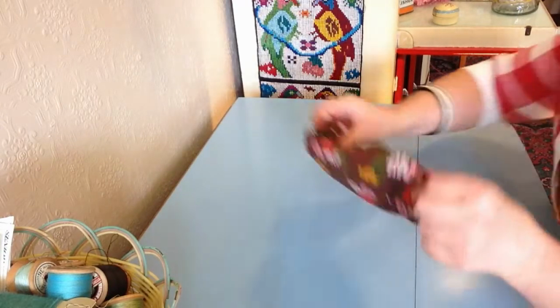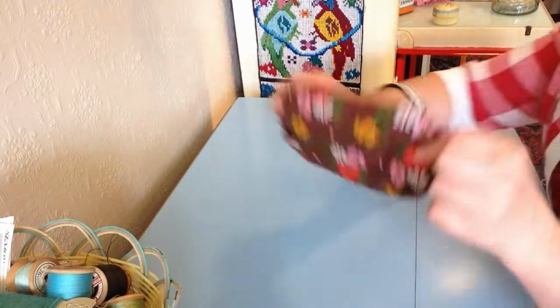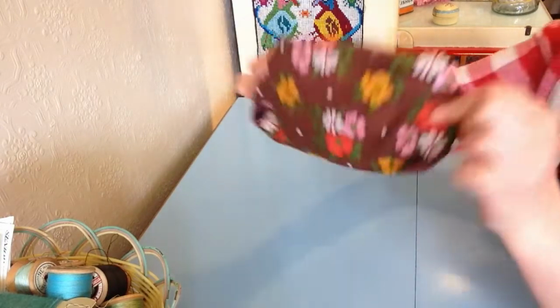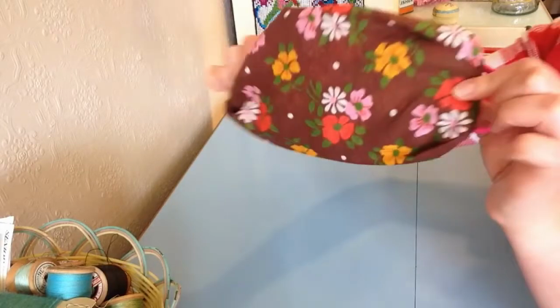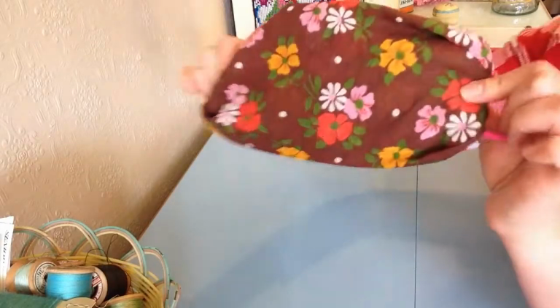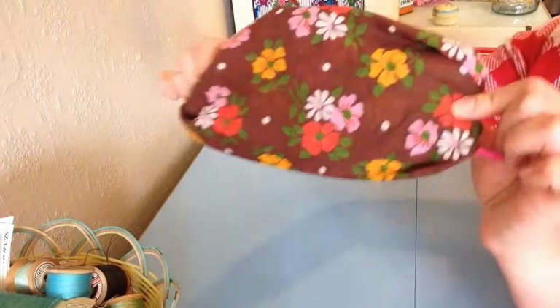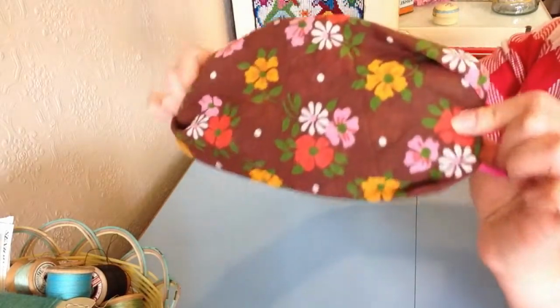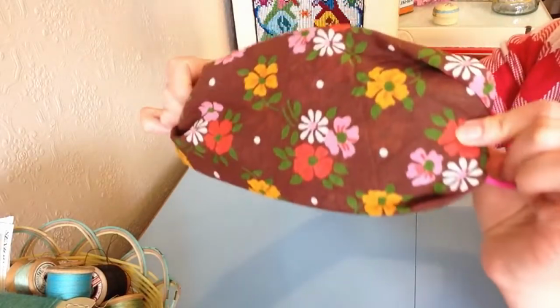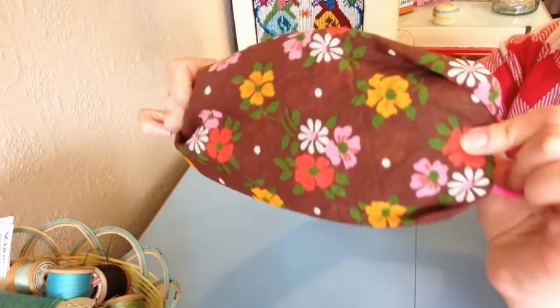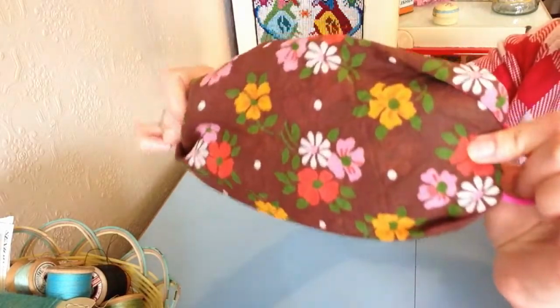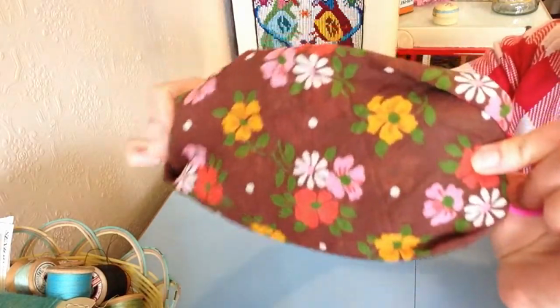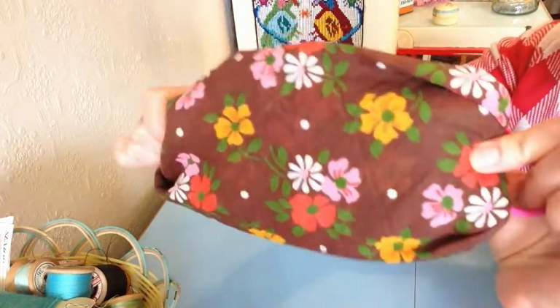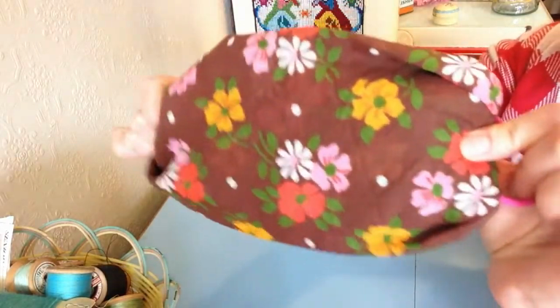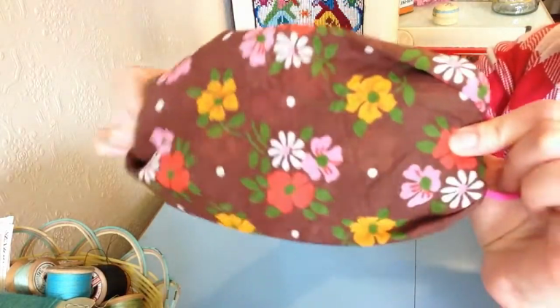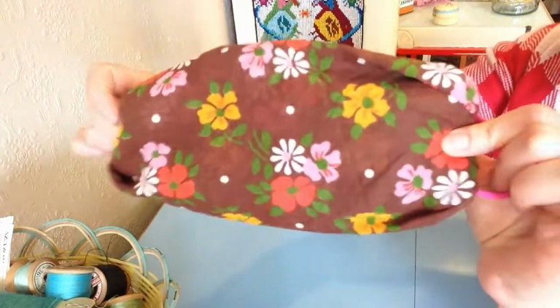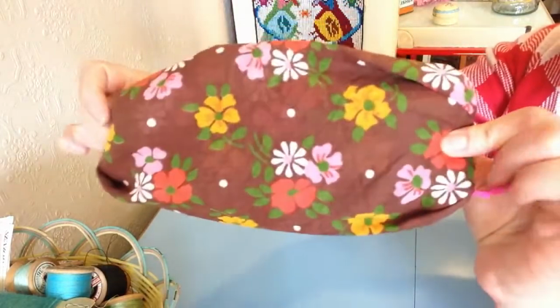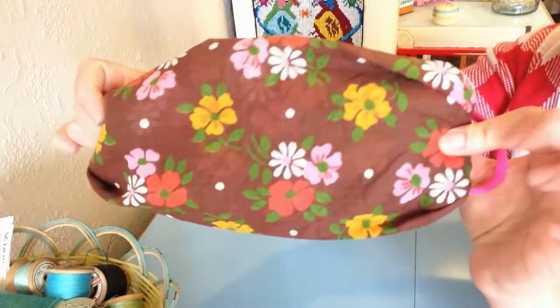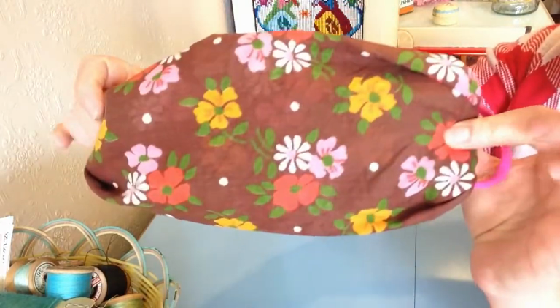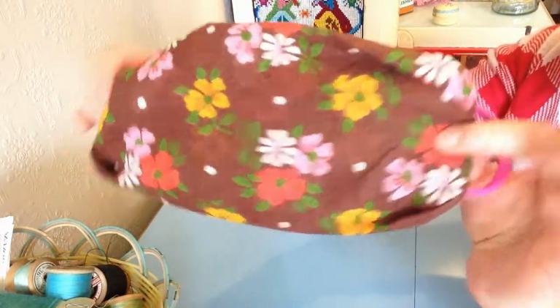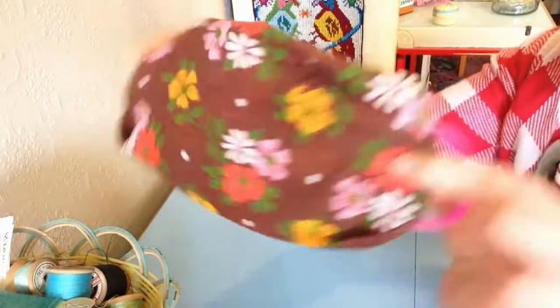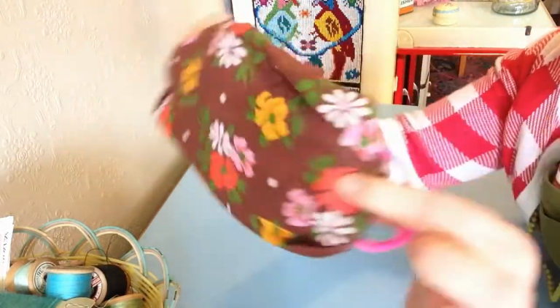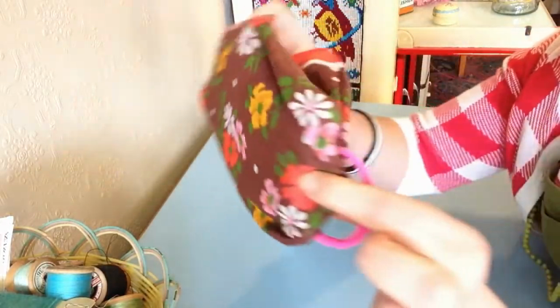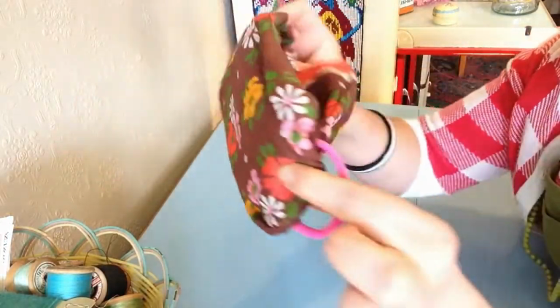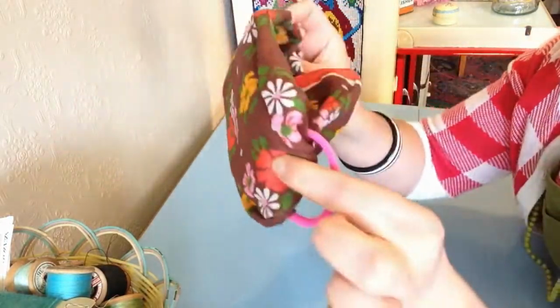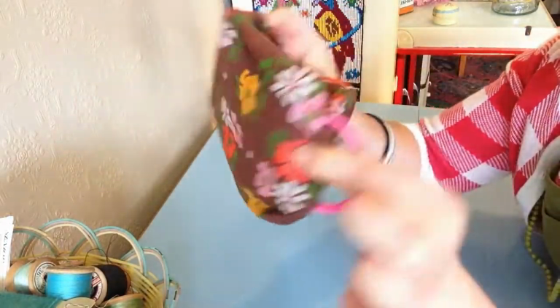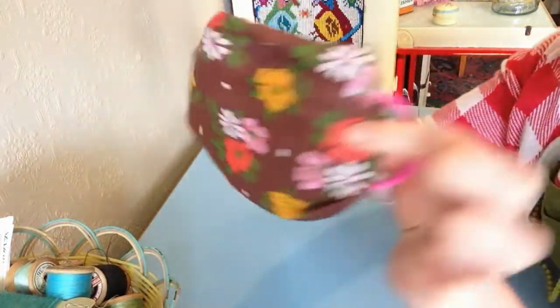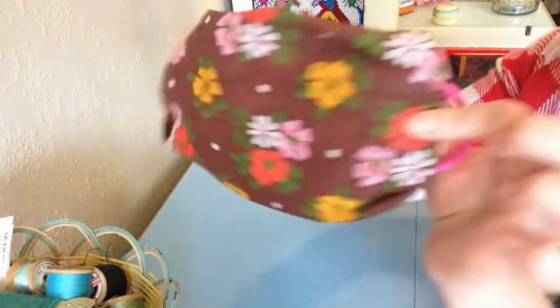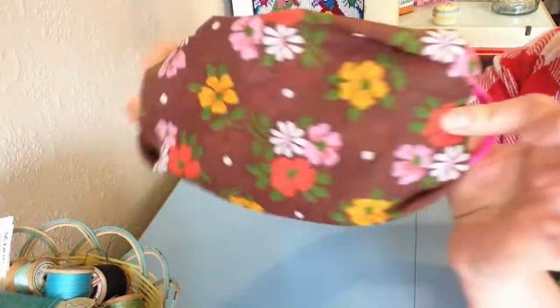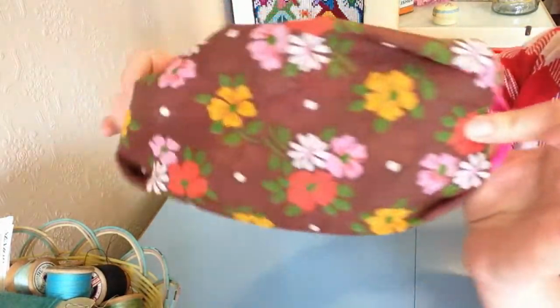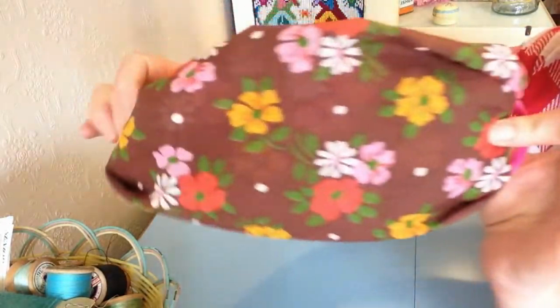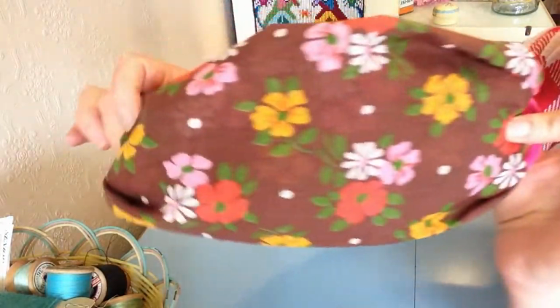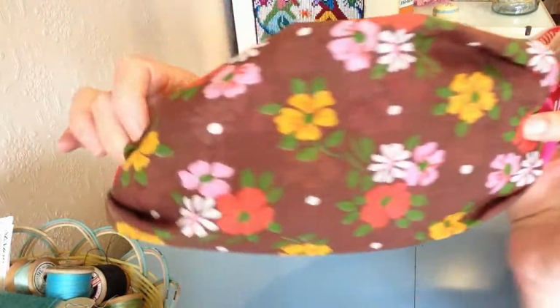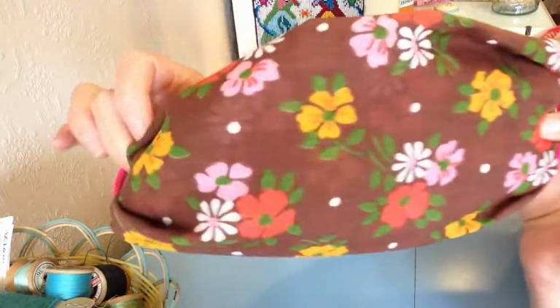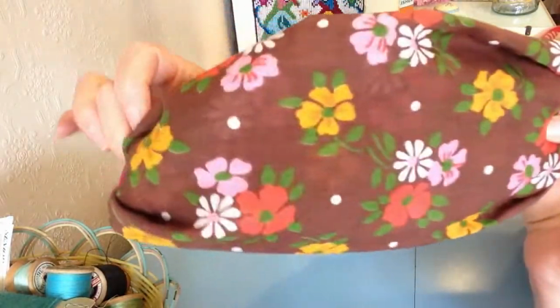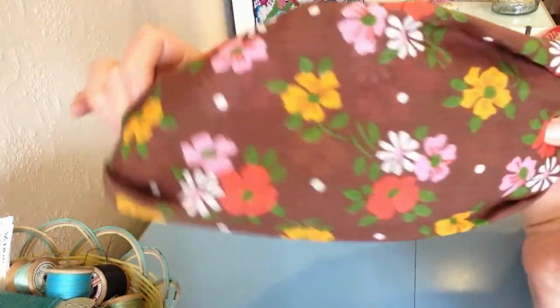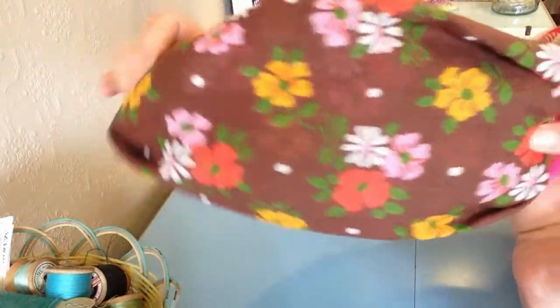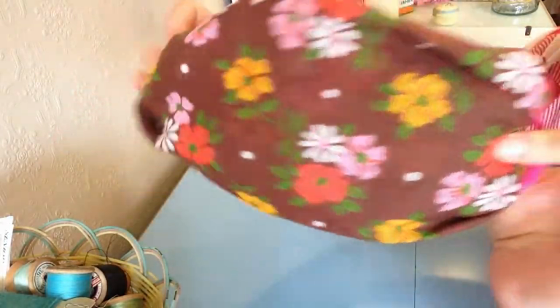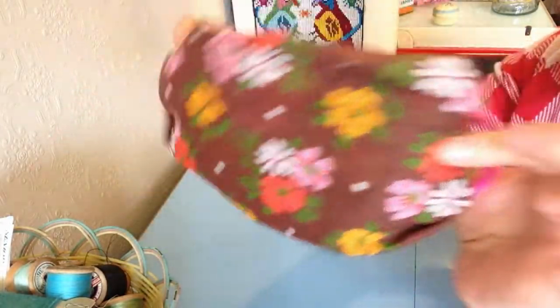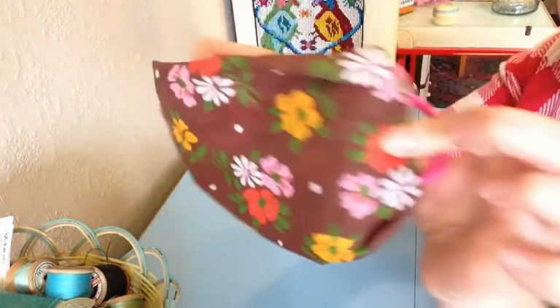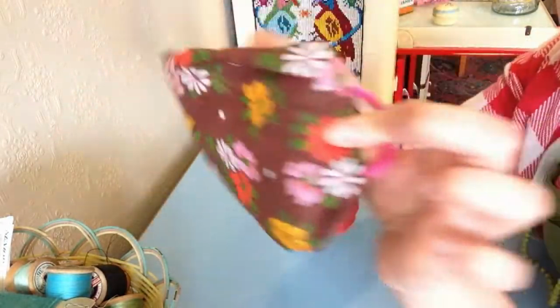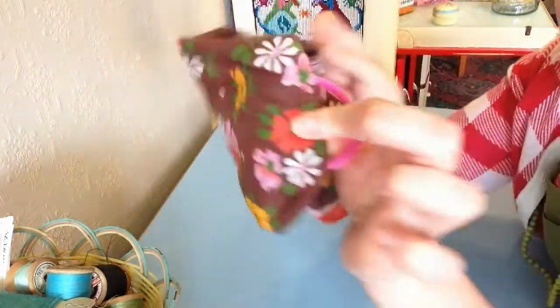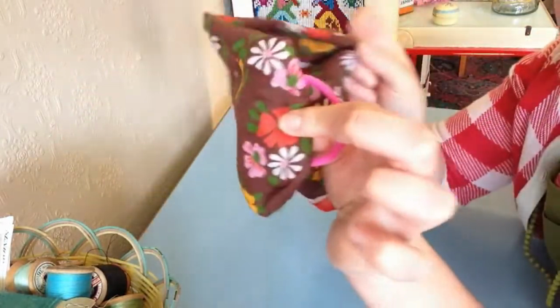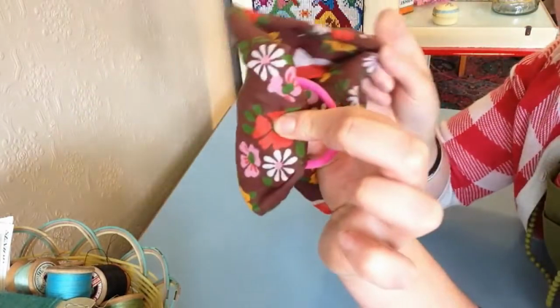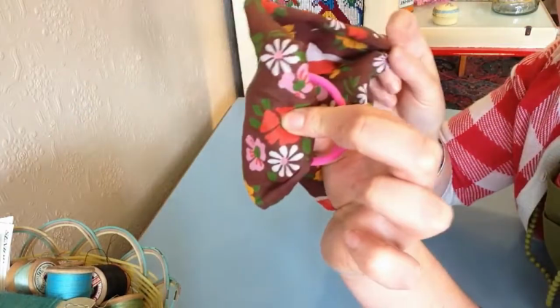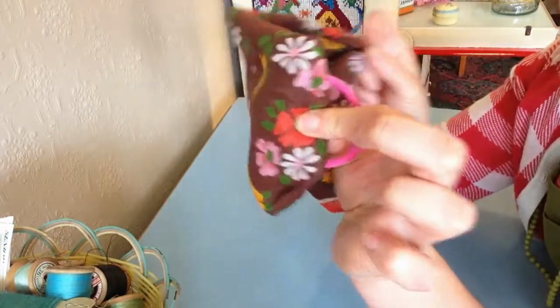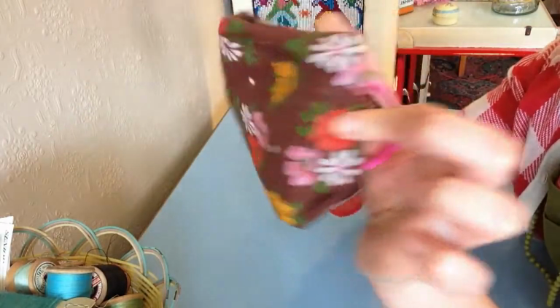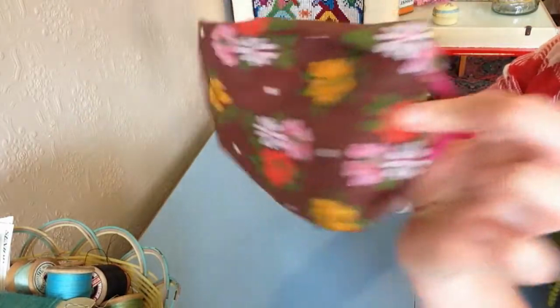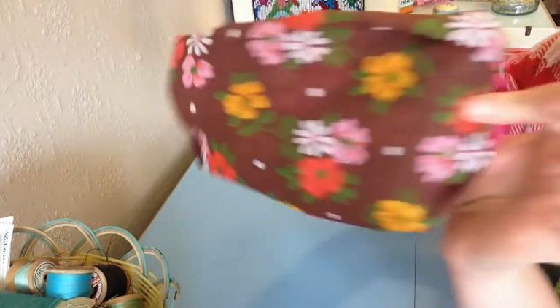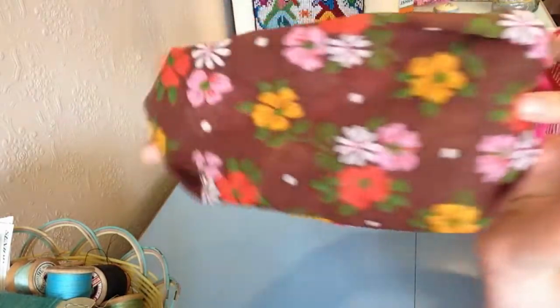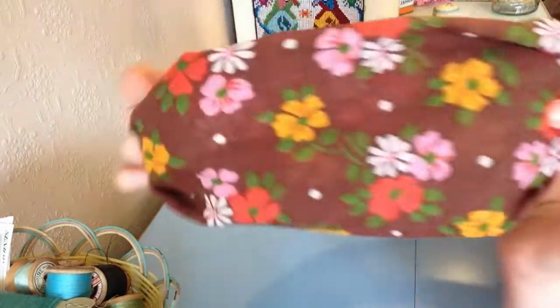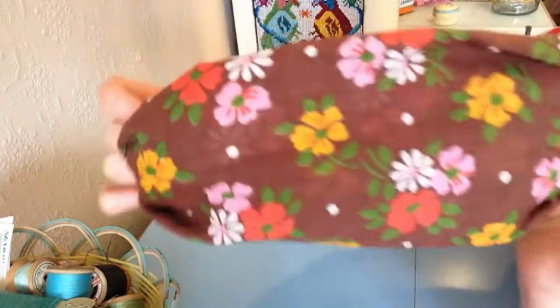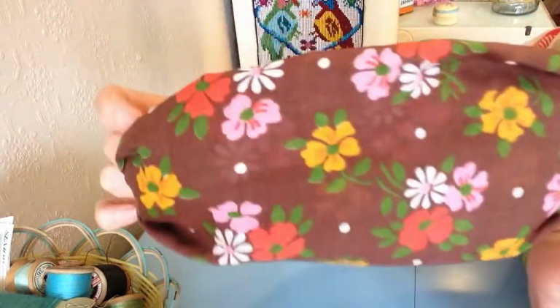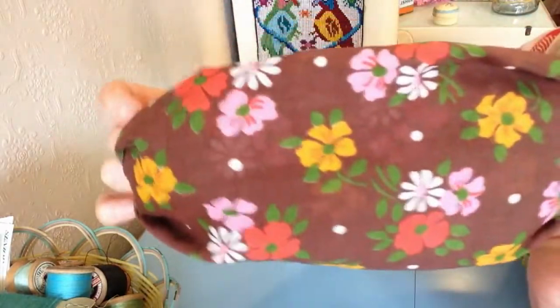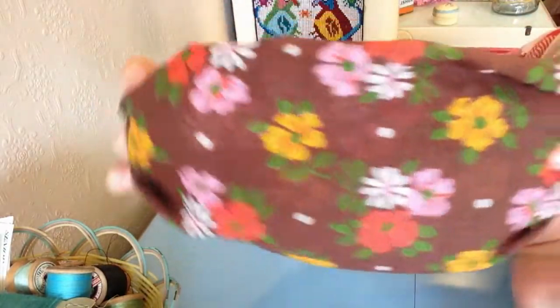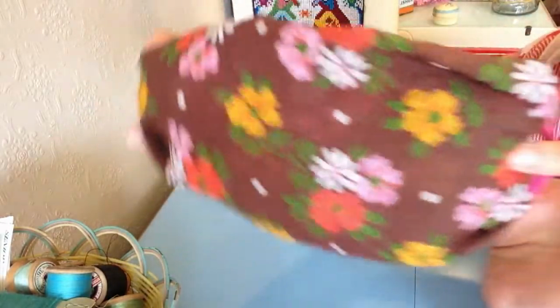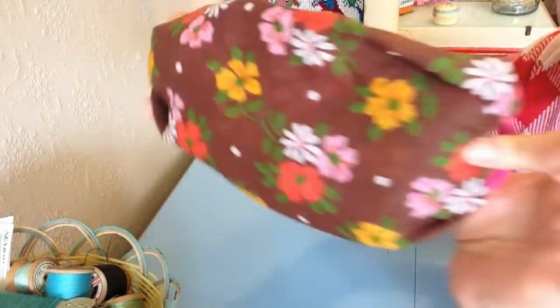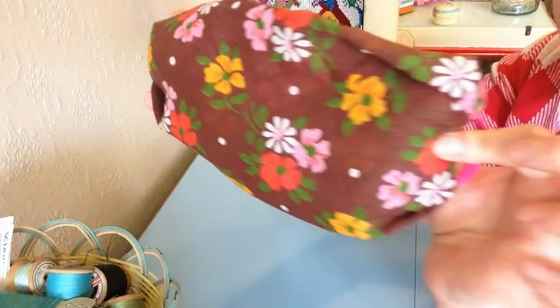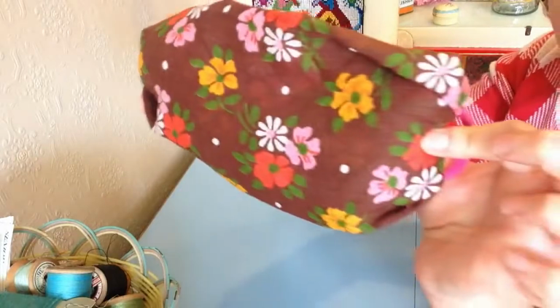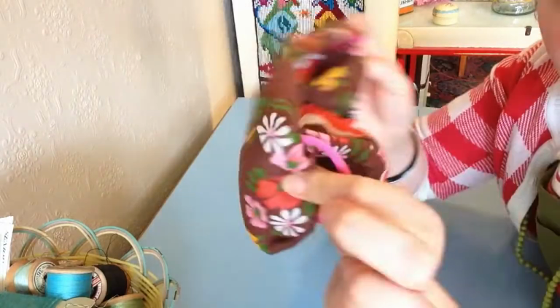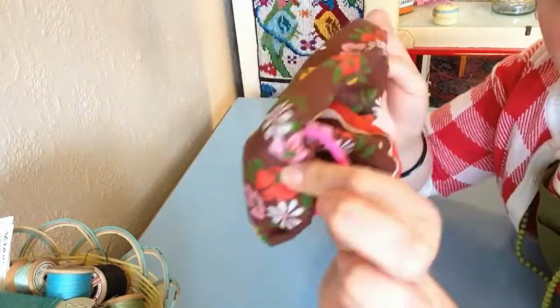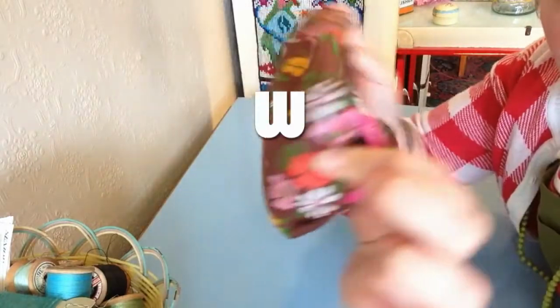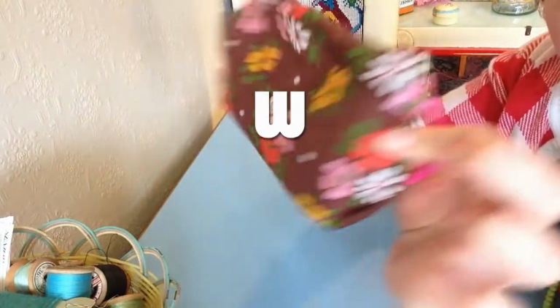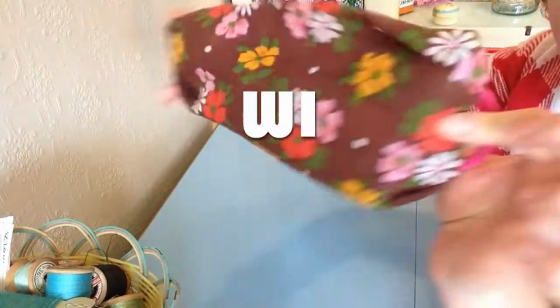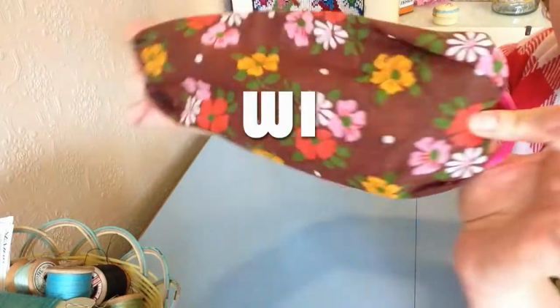There you go — easy peasy. One mask and no sewing involved. Win-win.